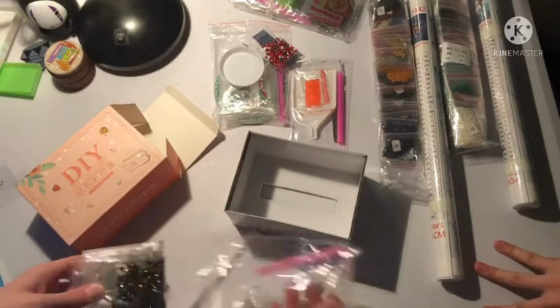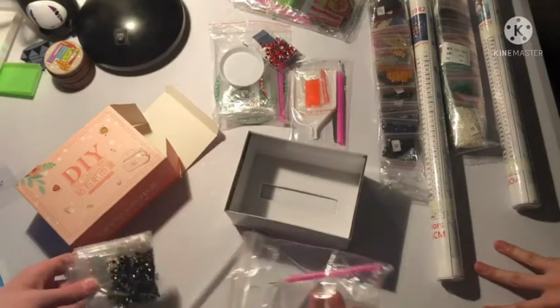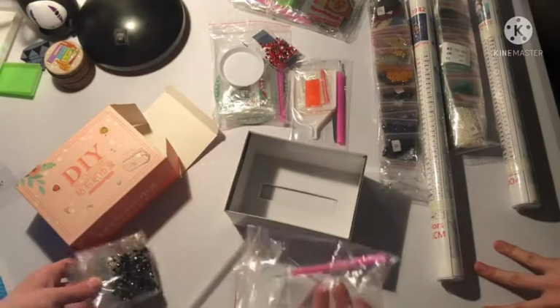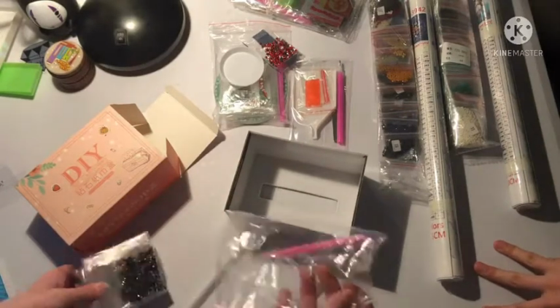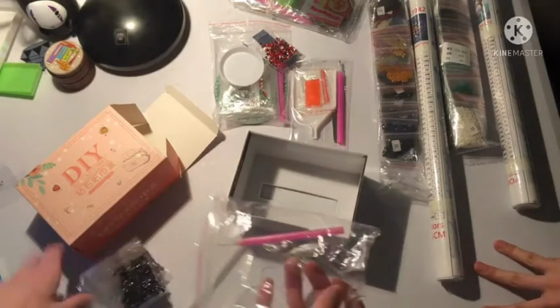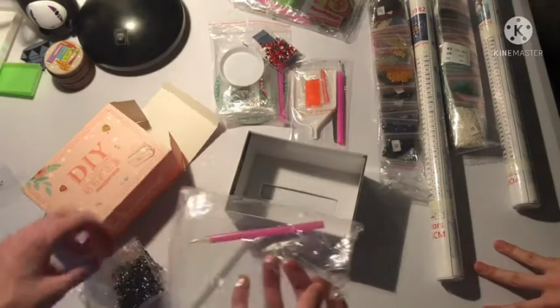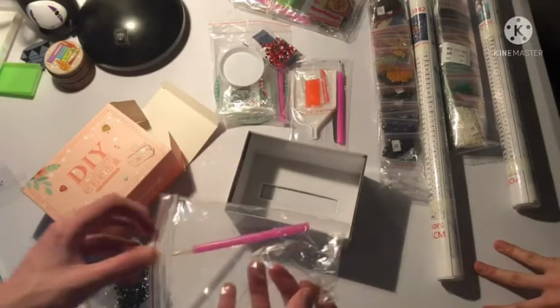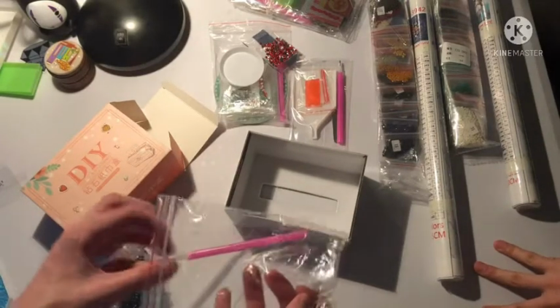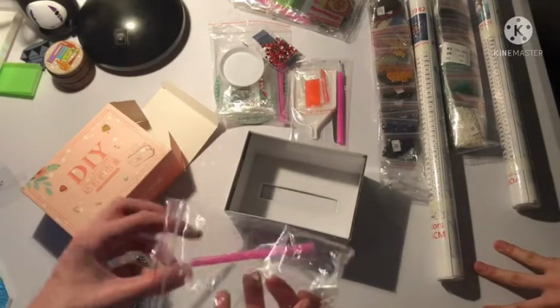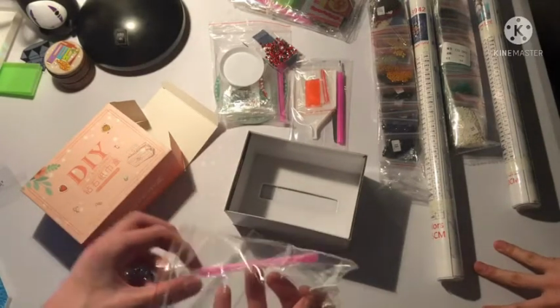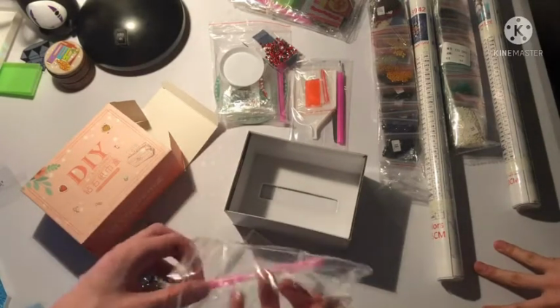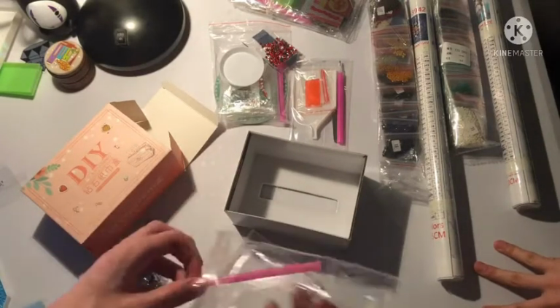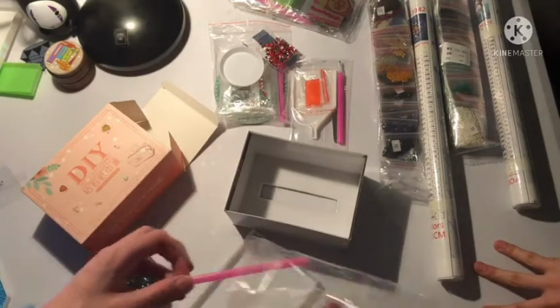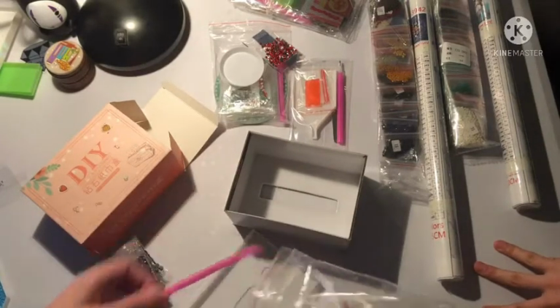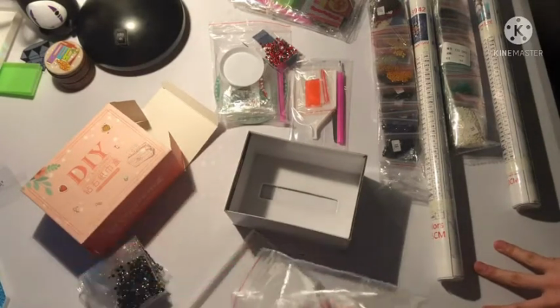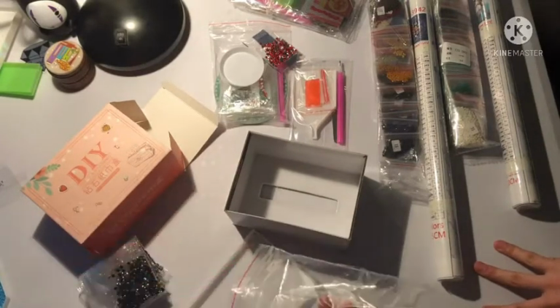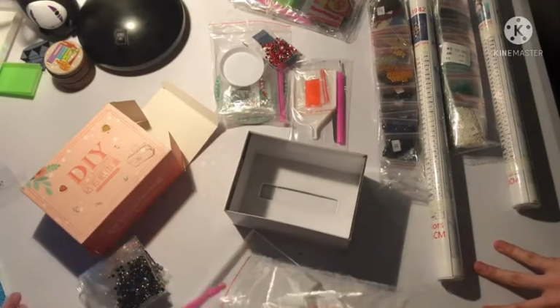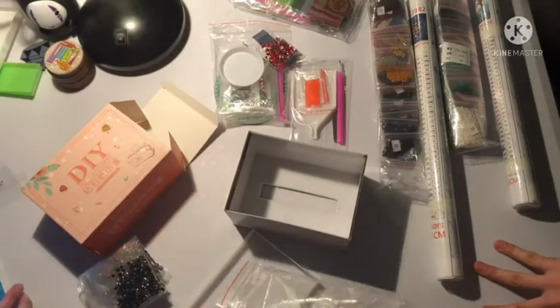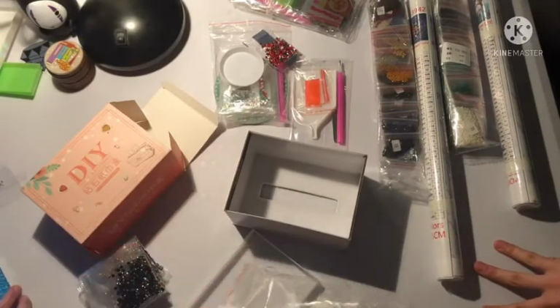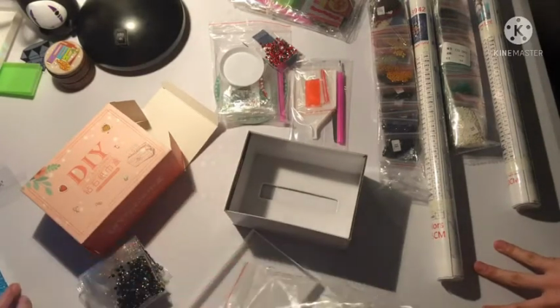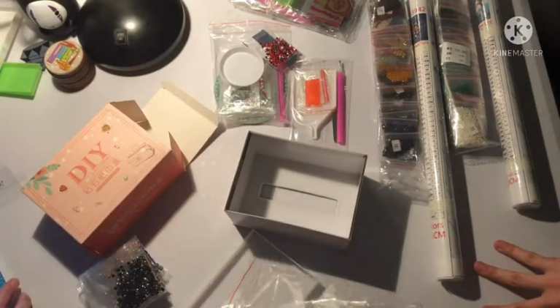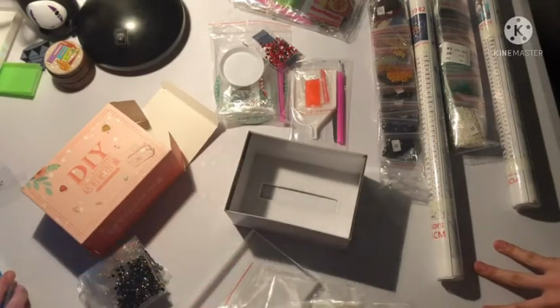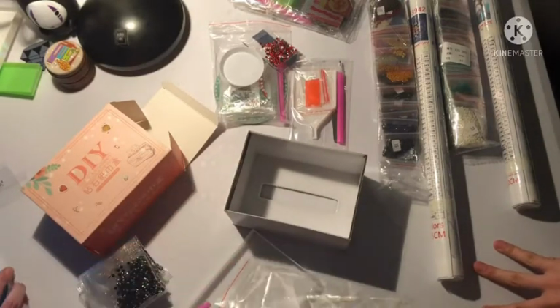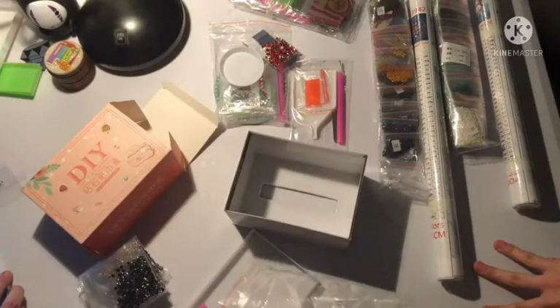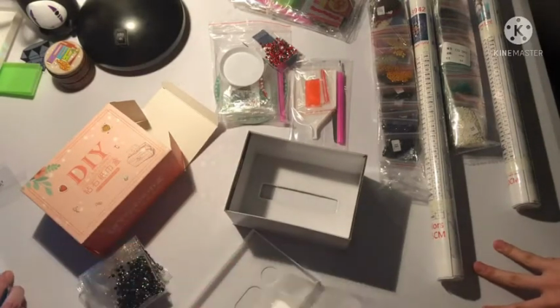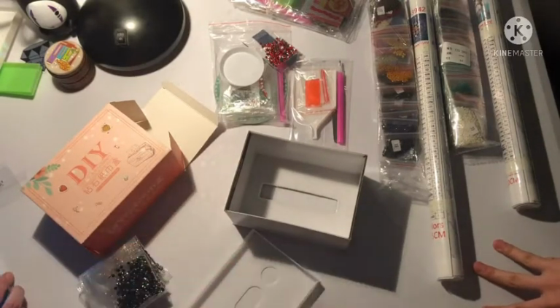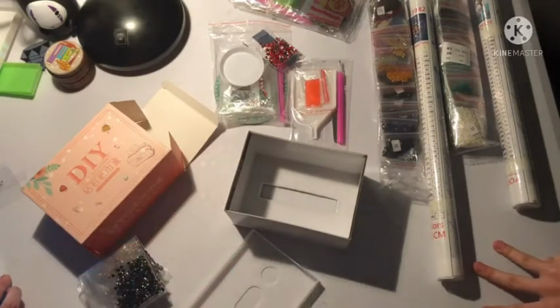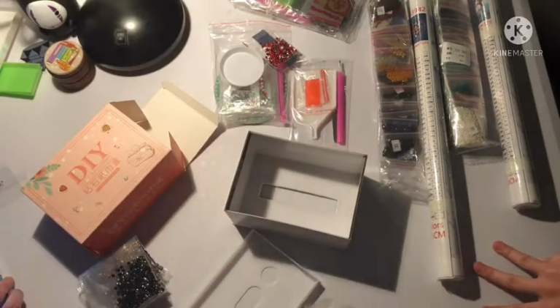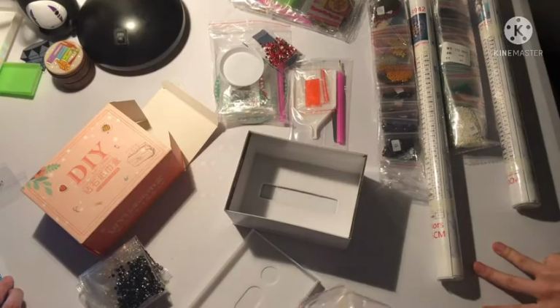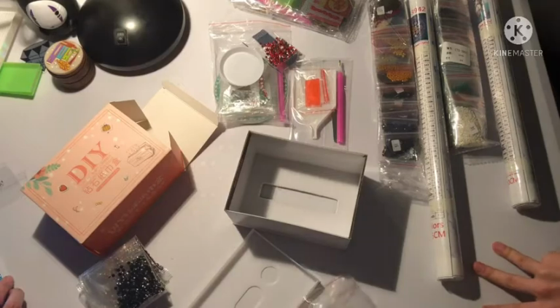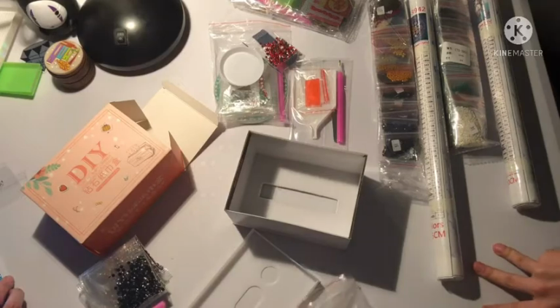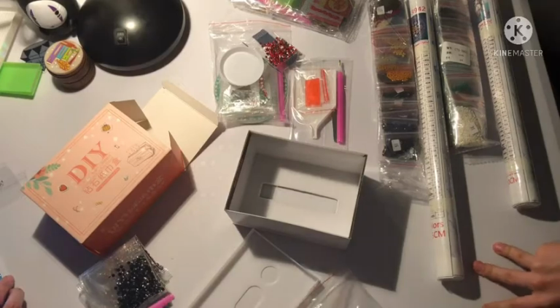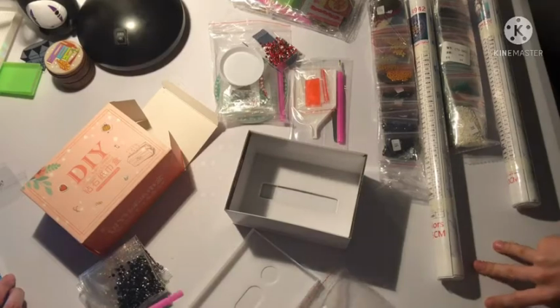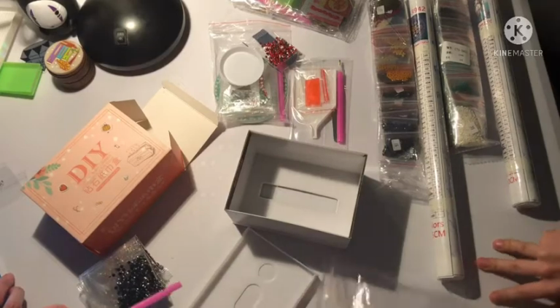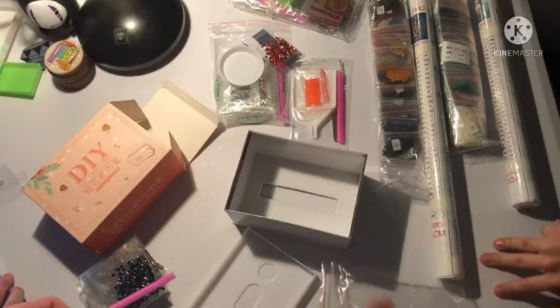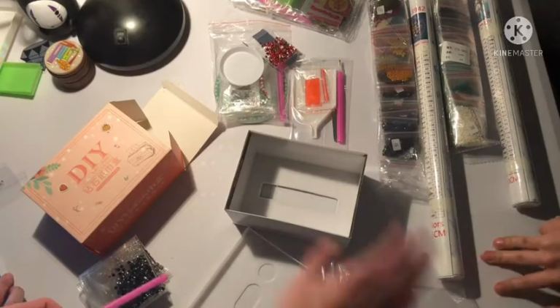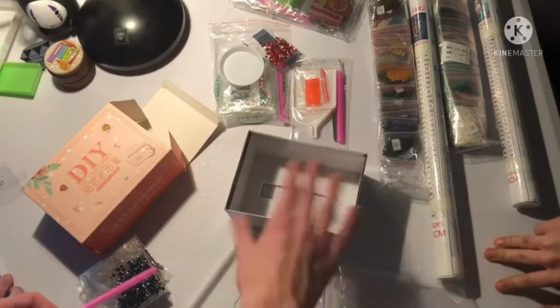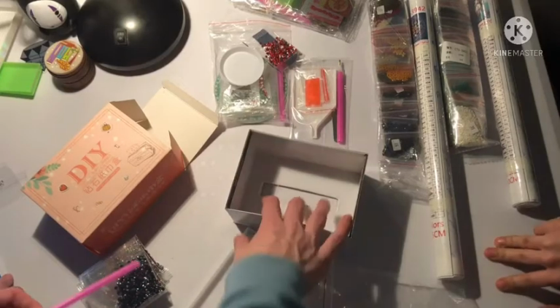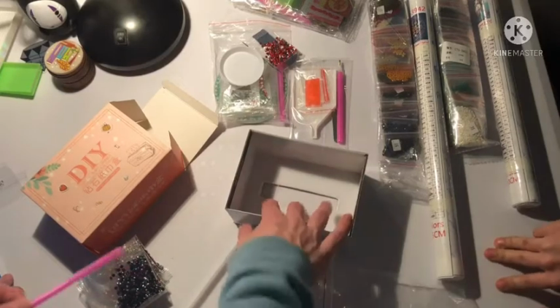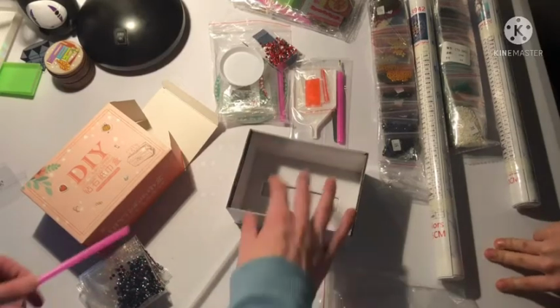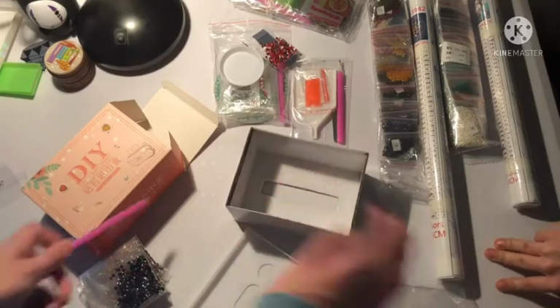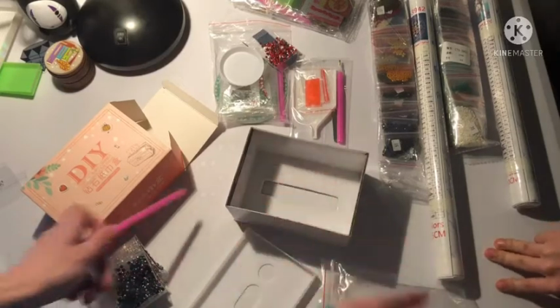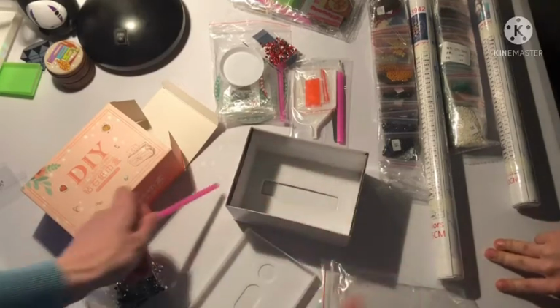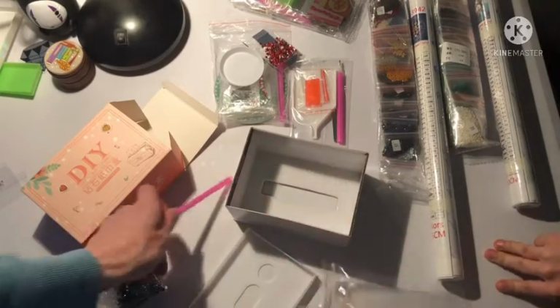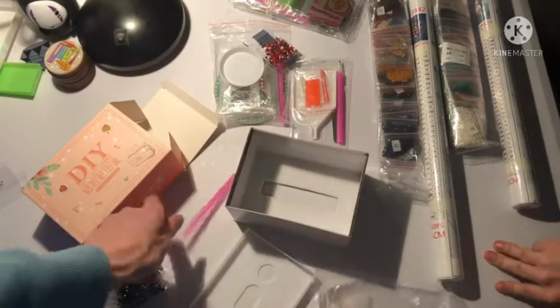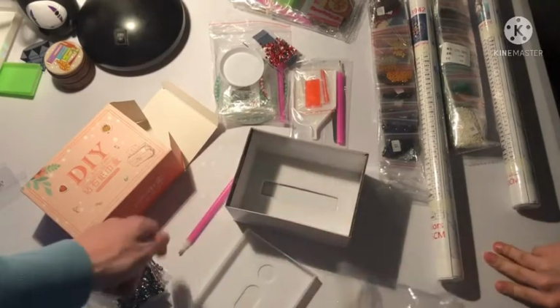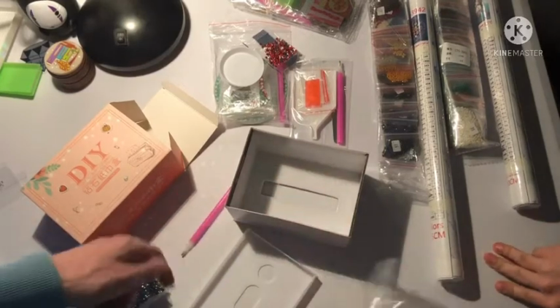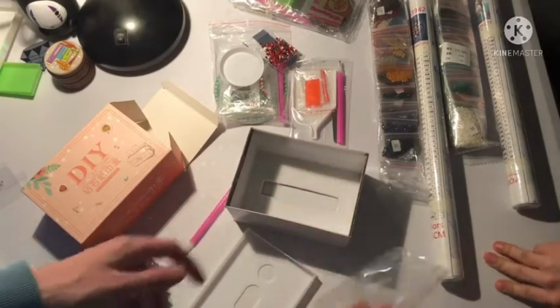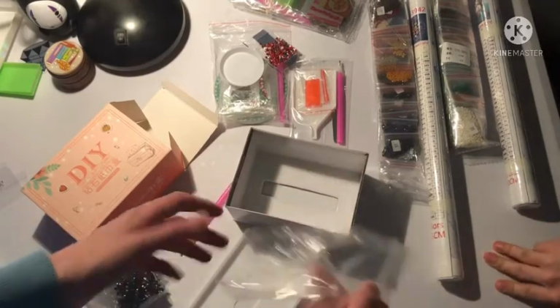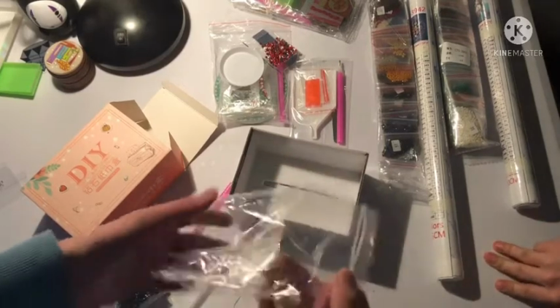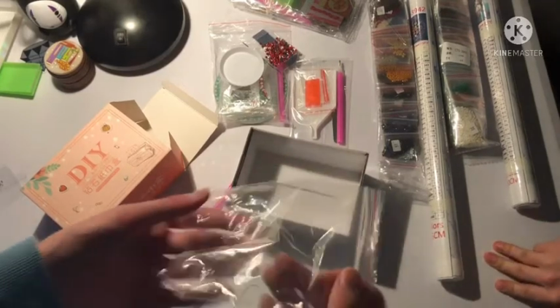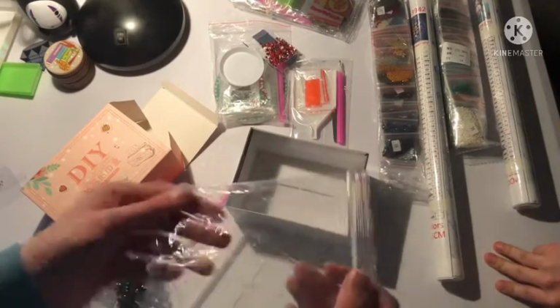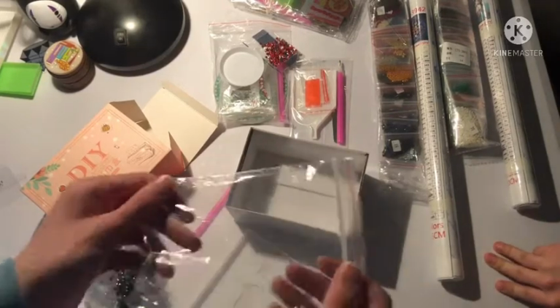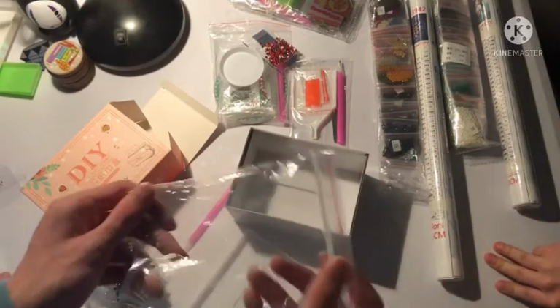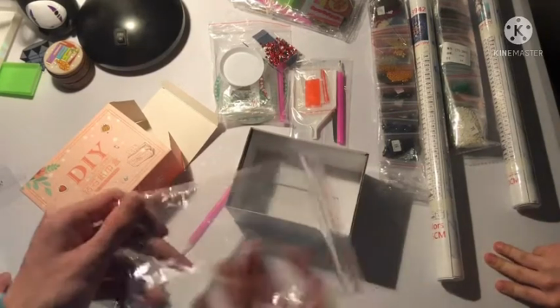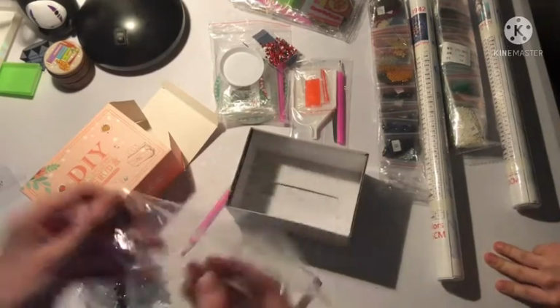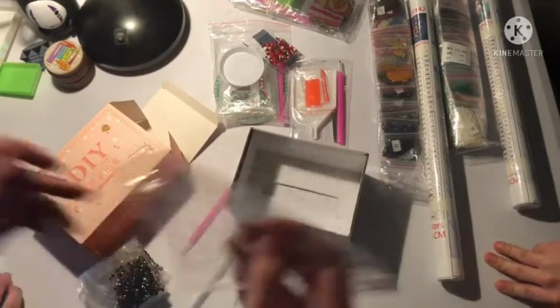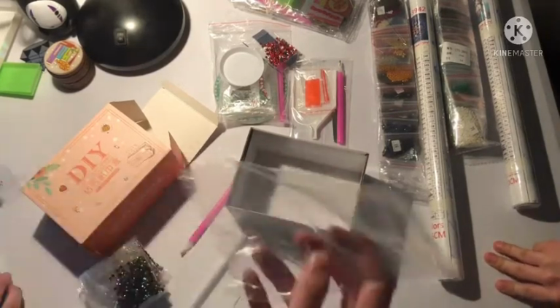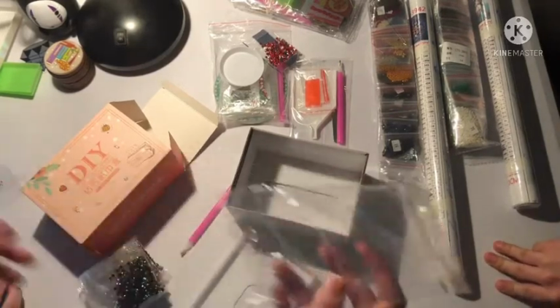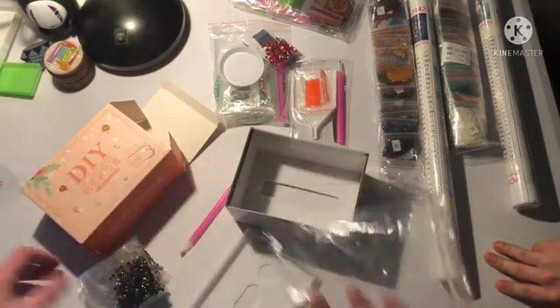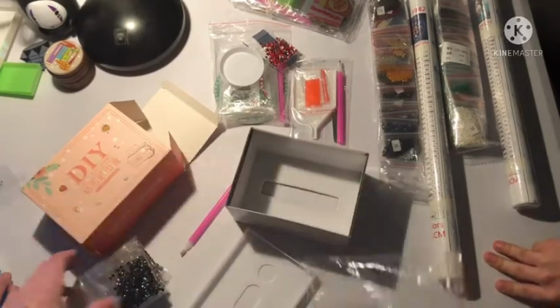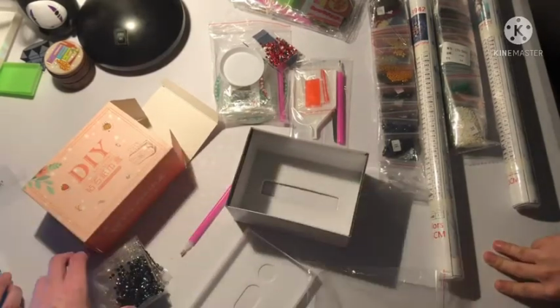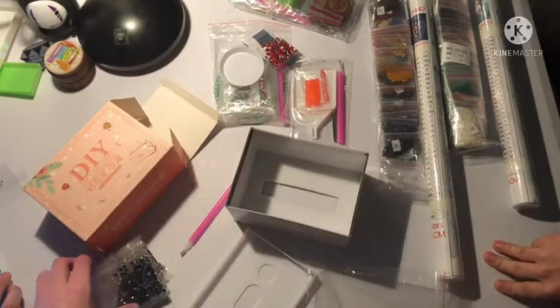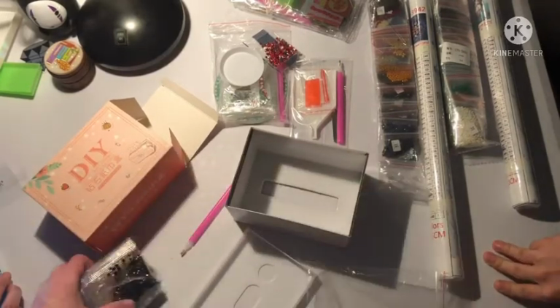So this is the tissue box cover — Kaya, would you like to keep this or should I keep it? I don't know if this is going to fit any tissue boxes I have, but we'll see. It comes with wax and it should come with a tray.